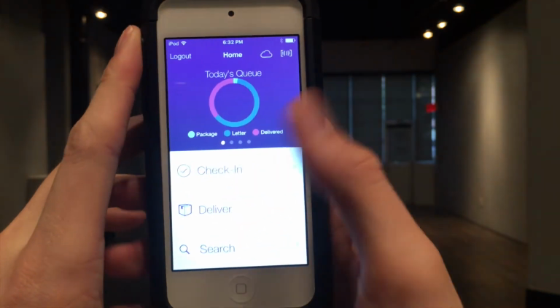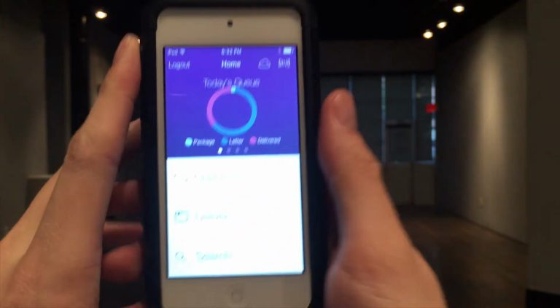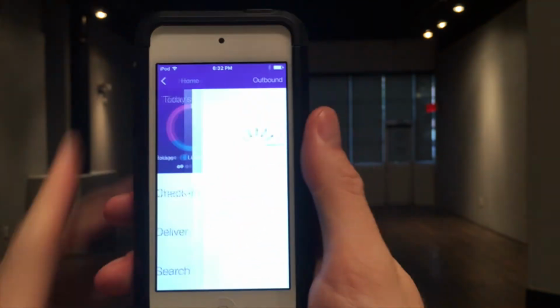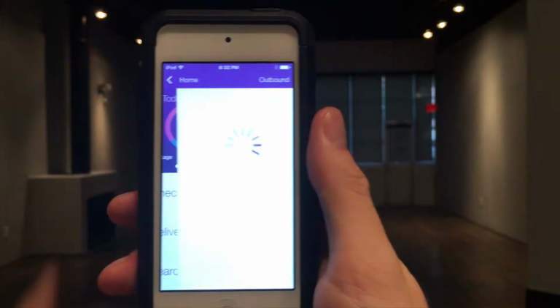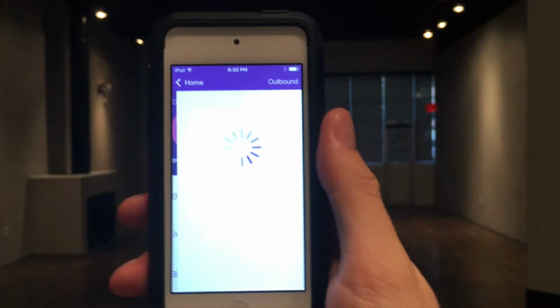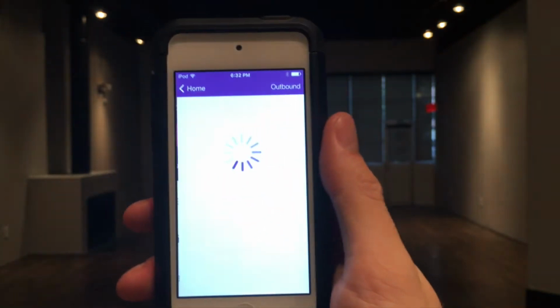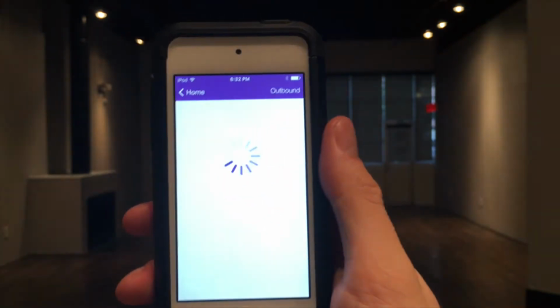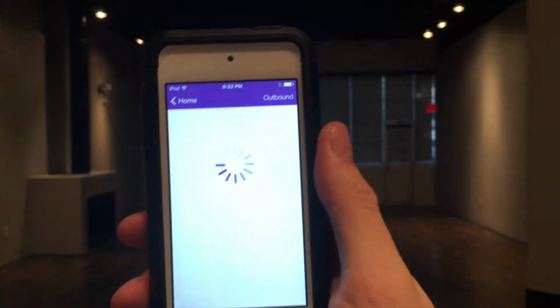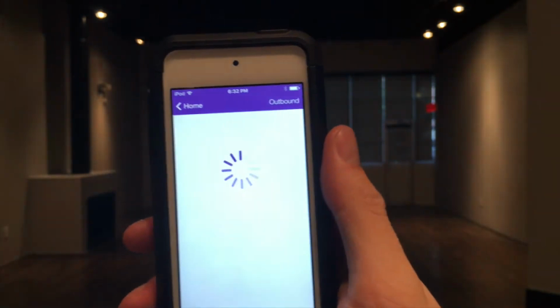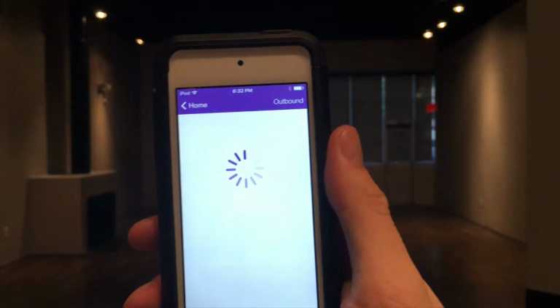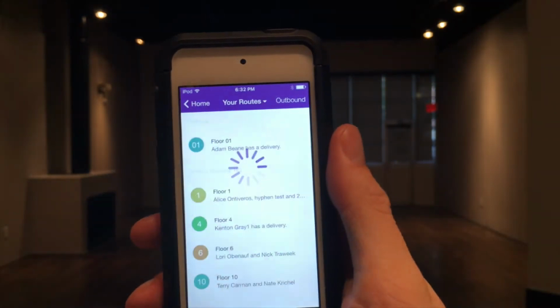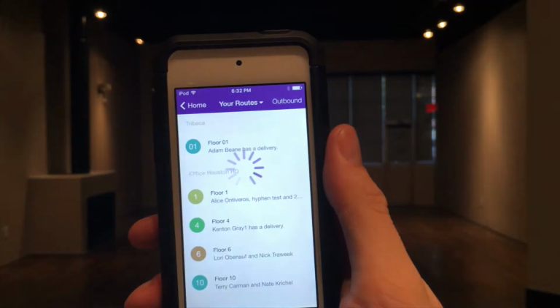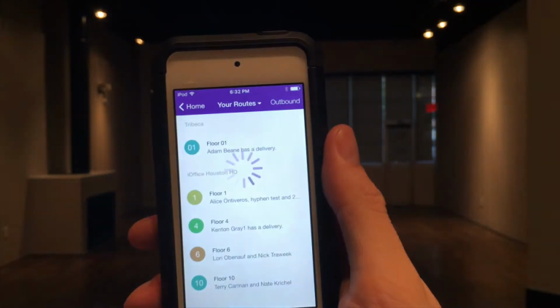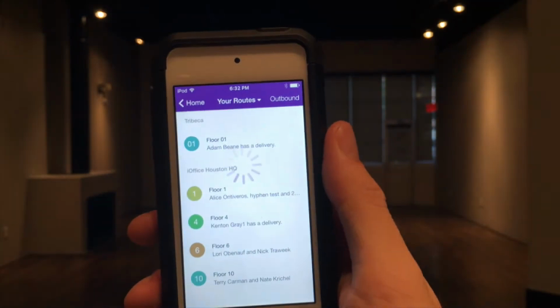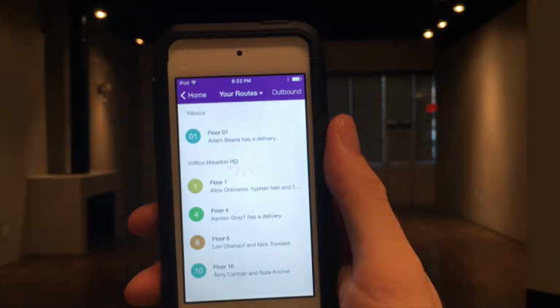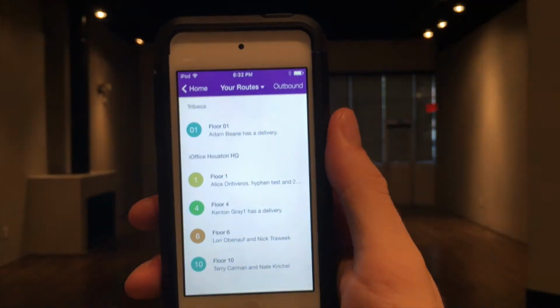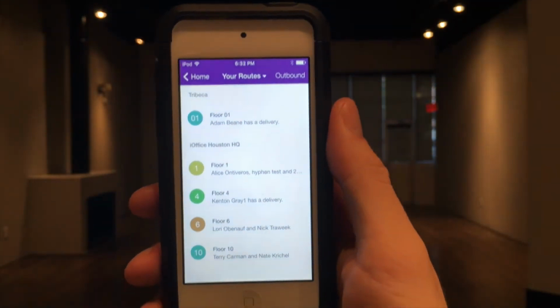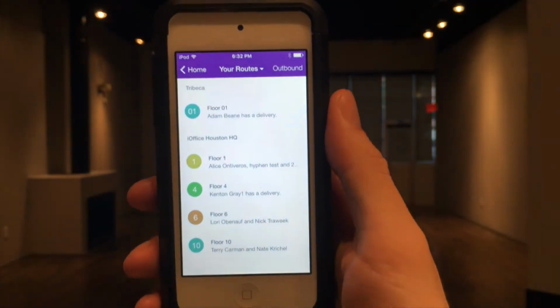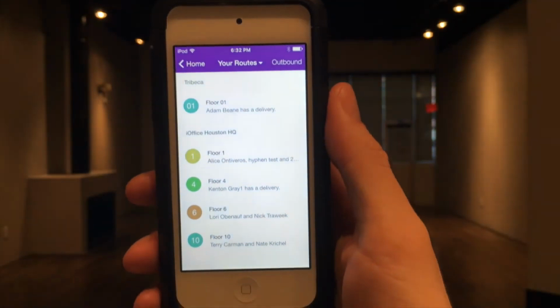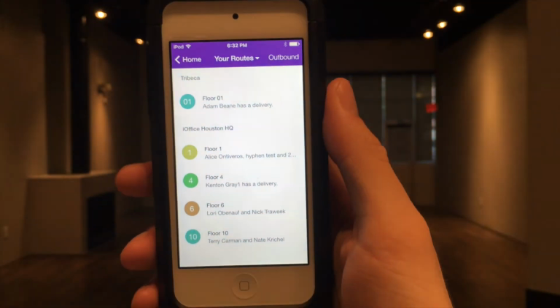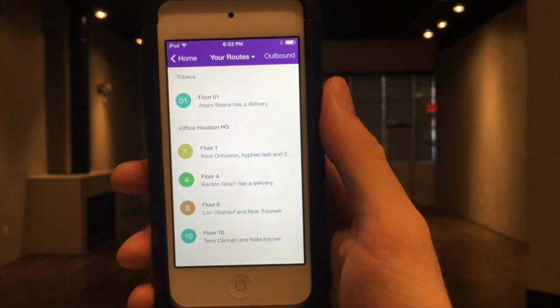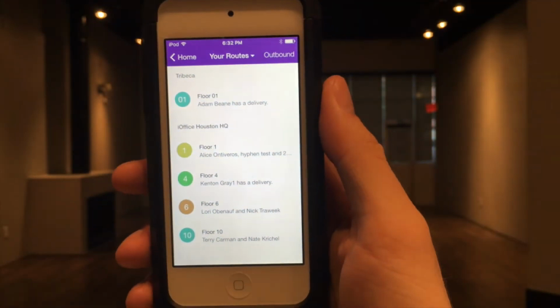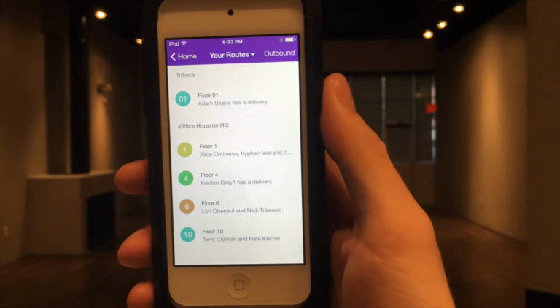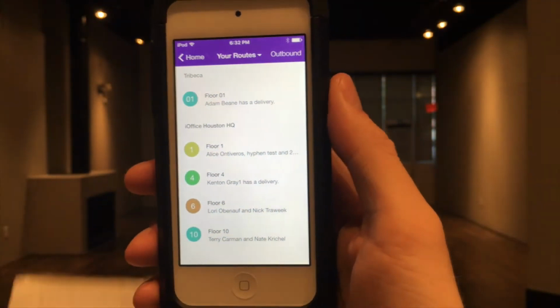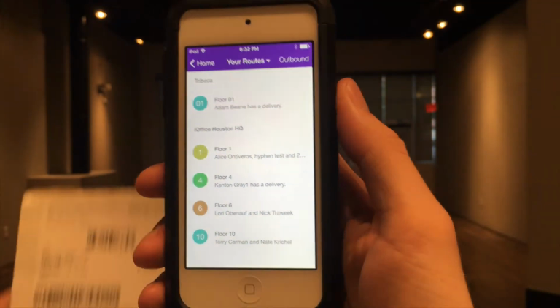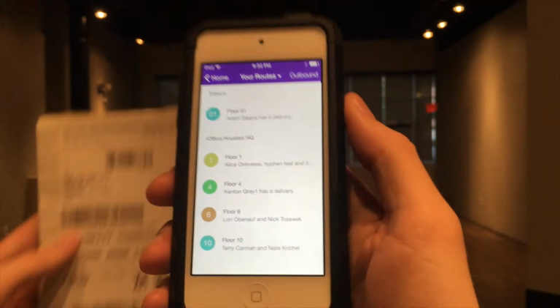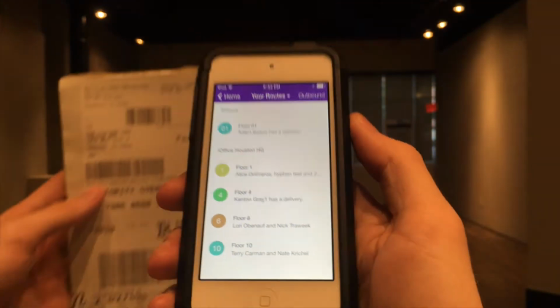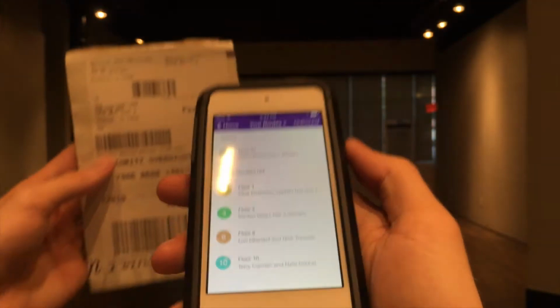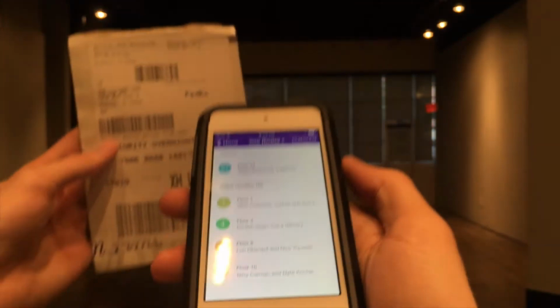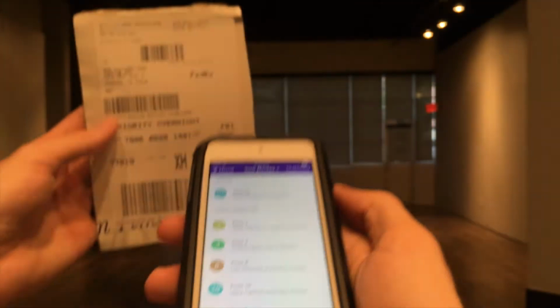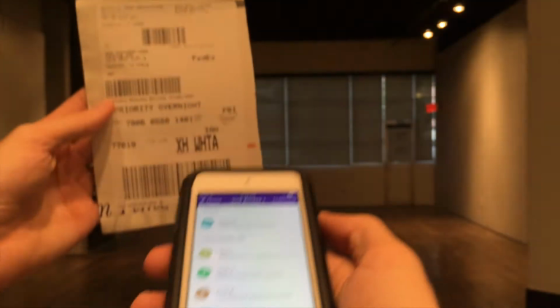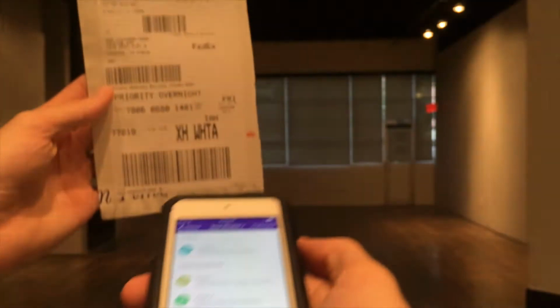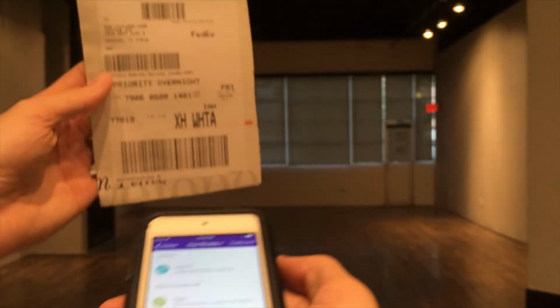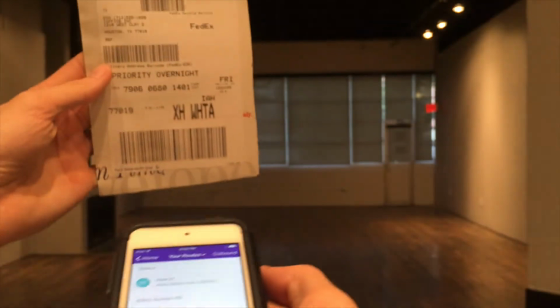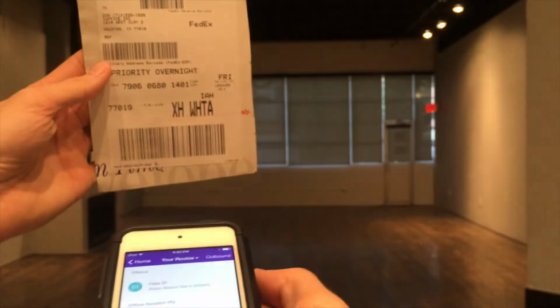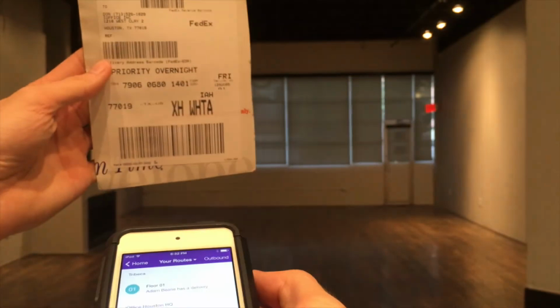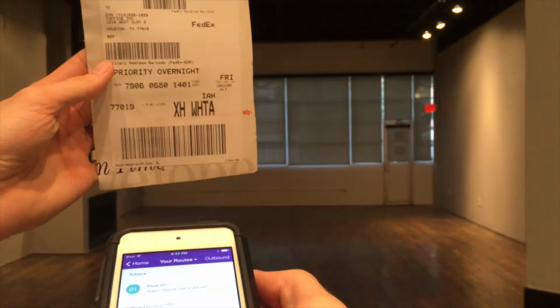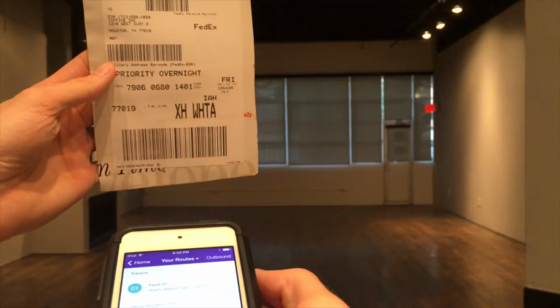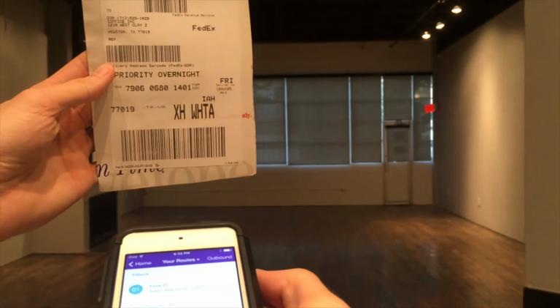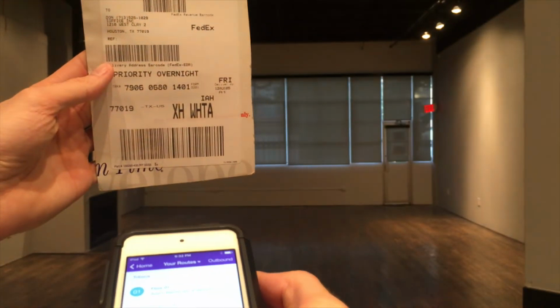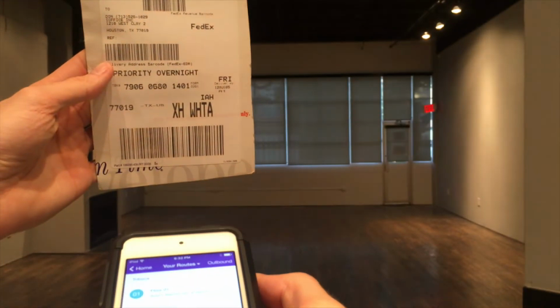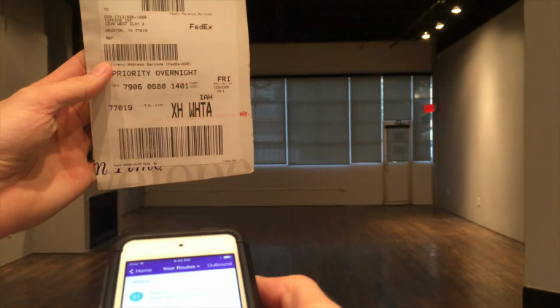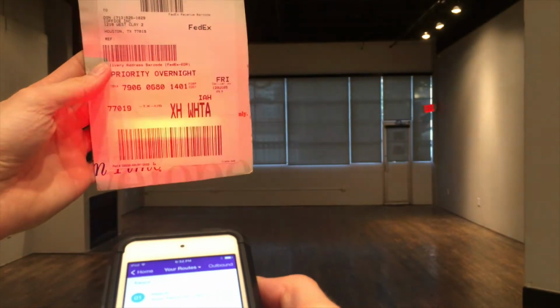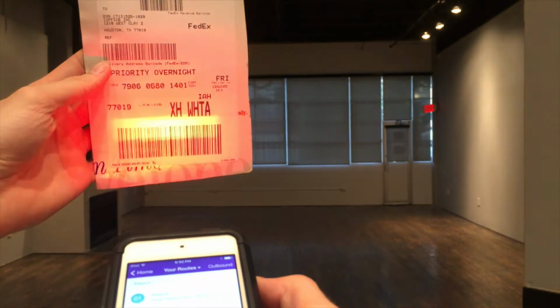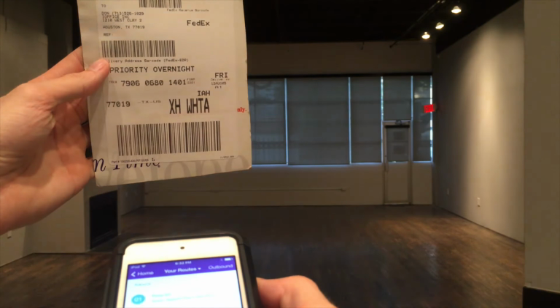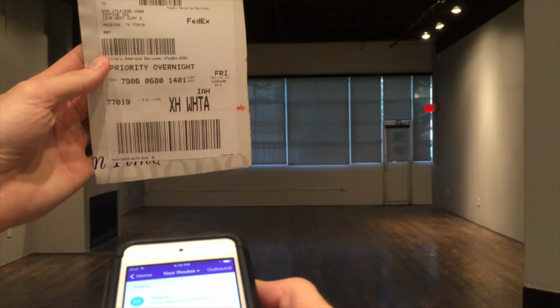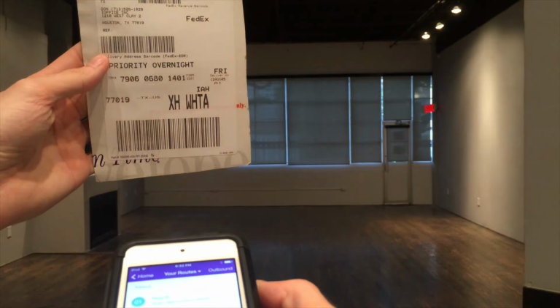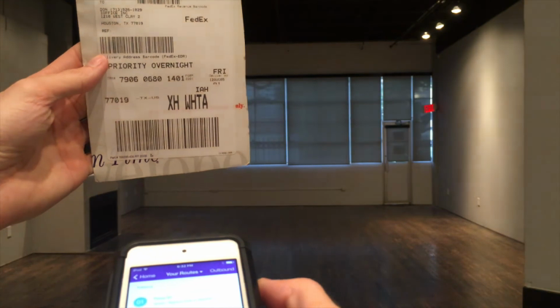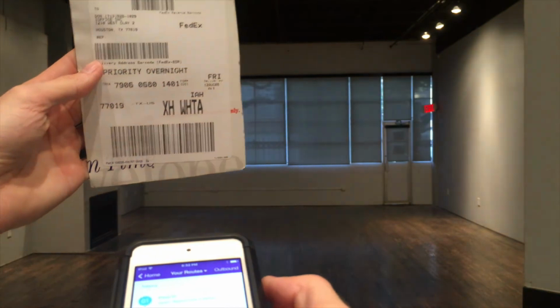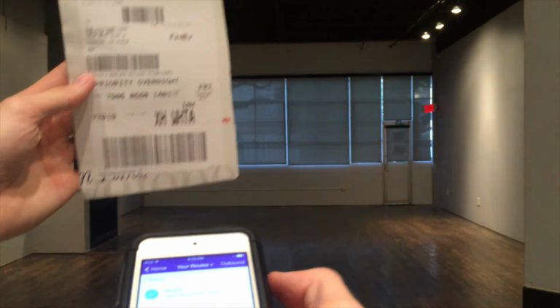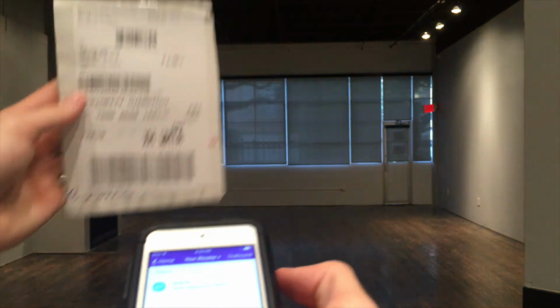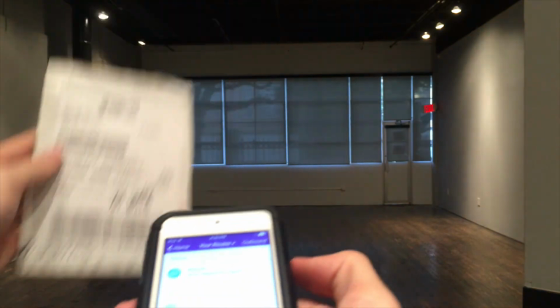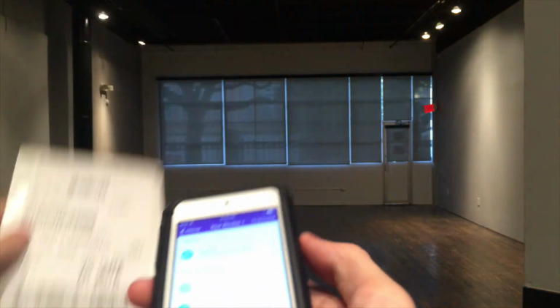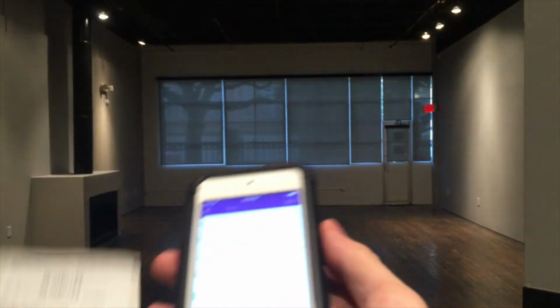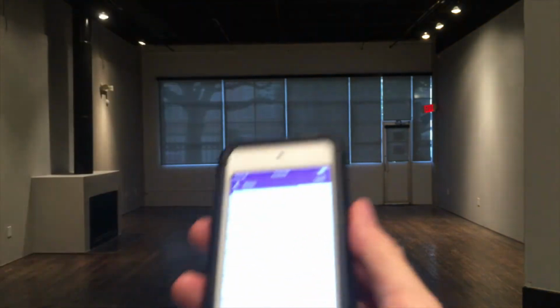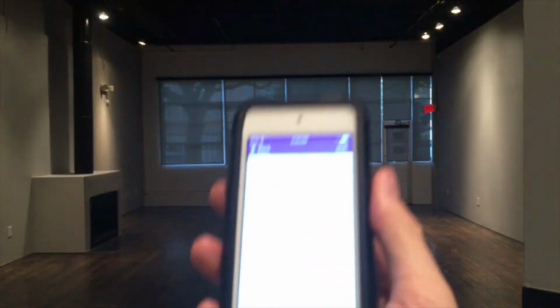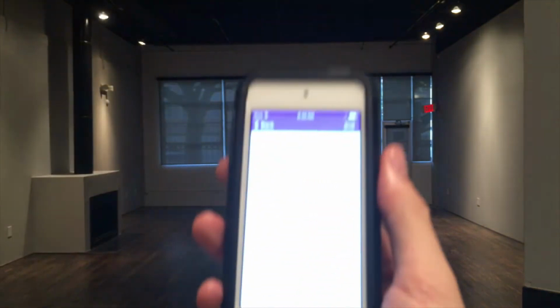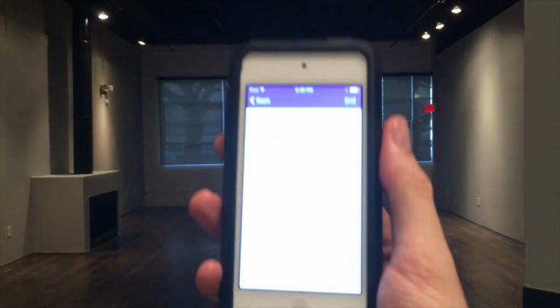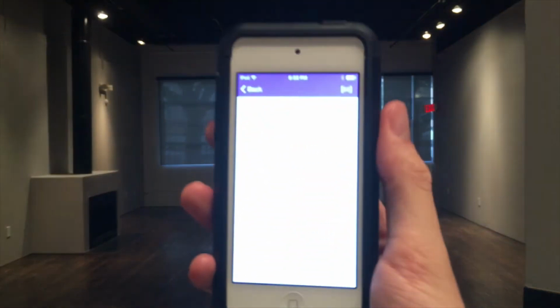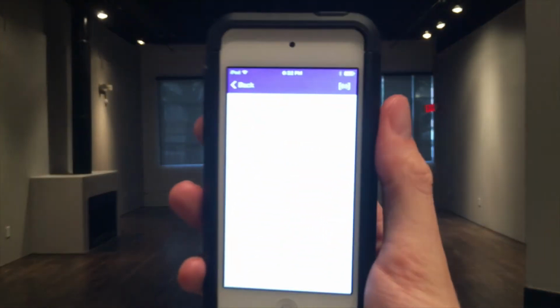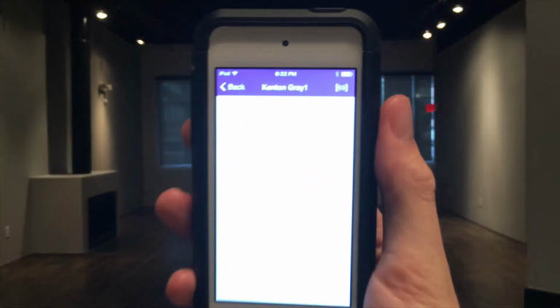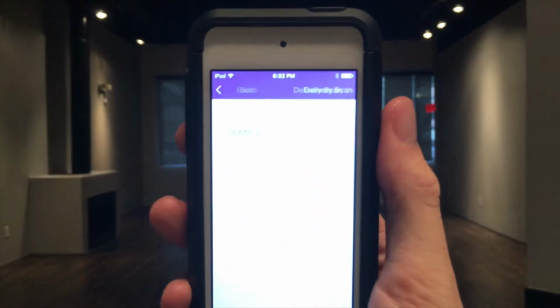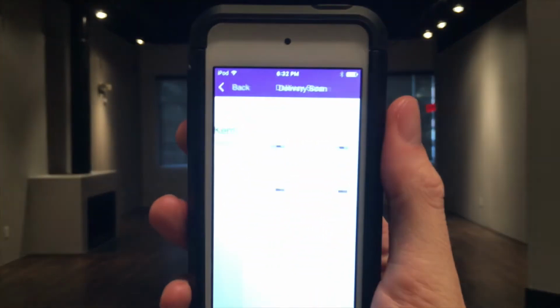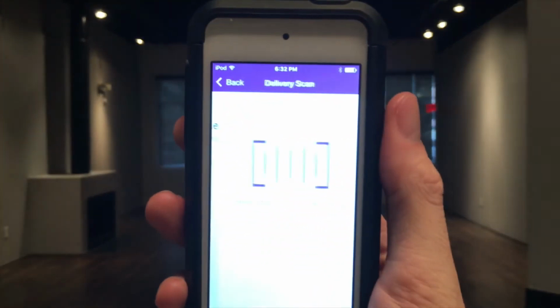You're also able to use the scan sled at any point within the Deliver submenus to jump to a delivery.